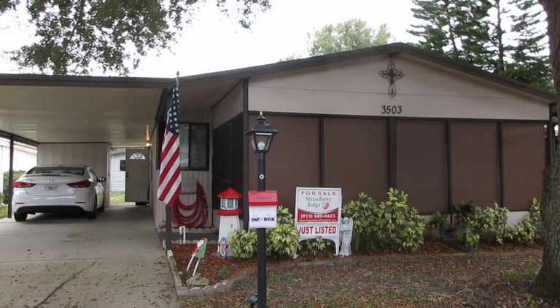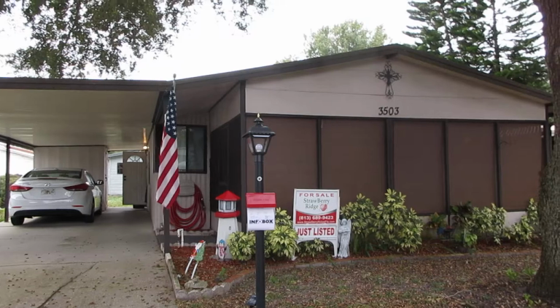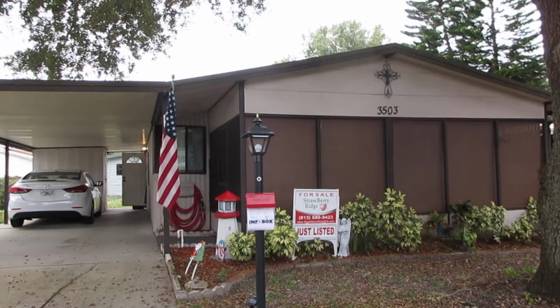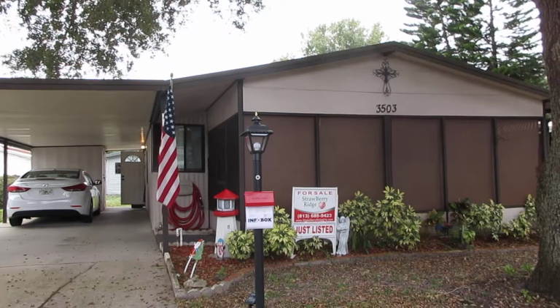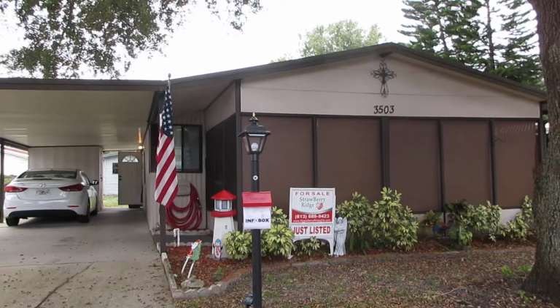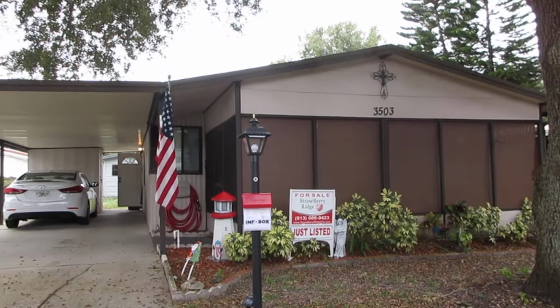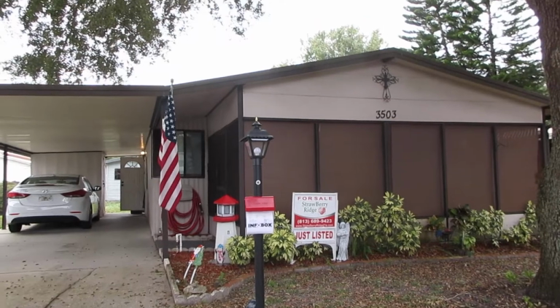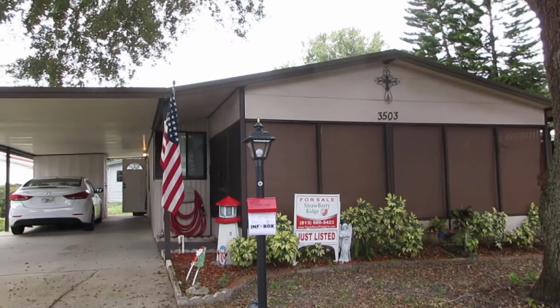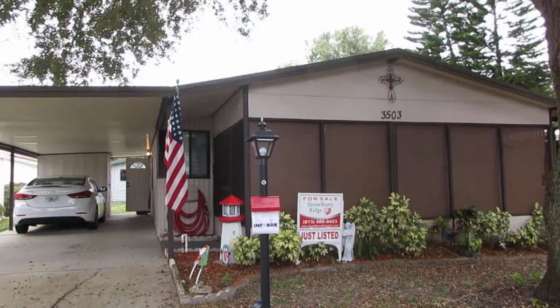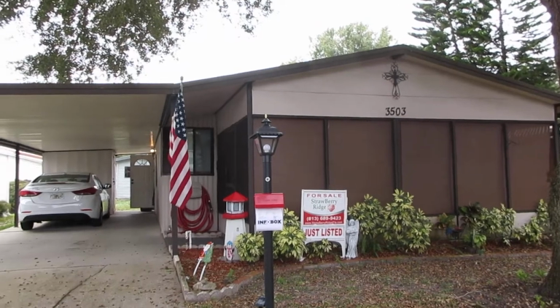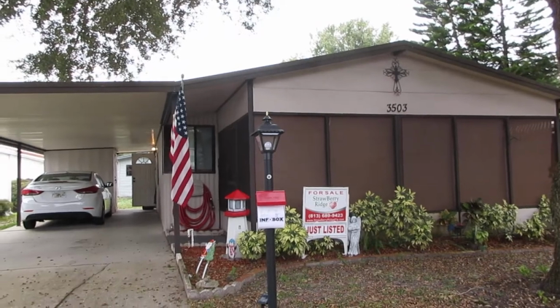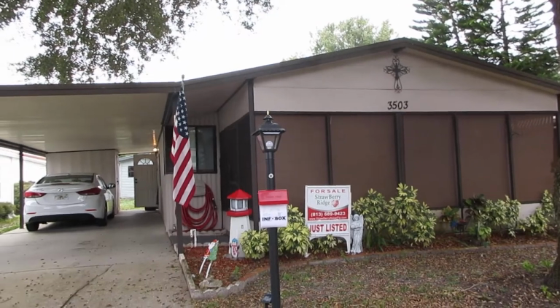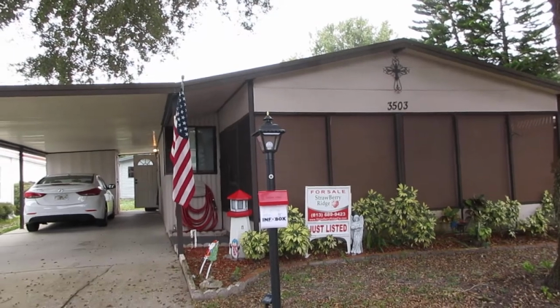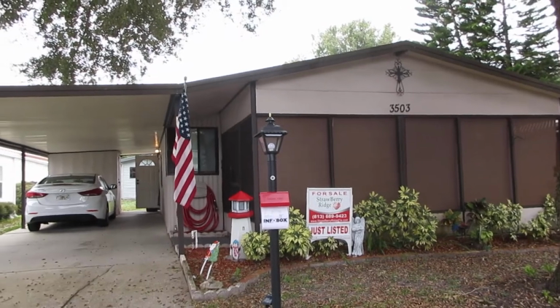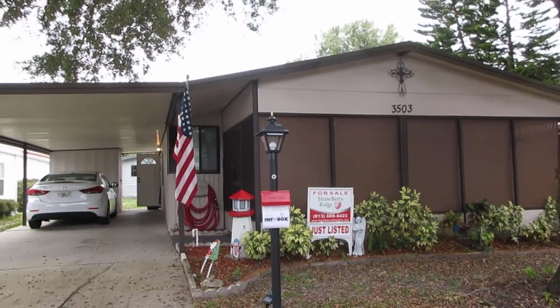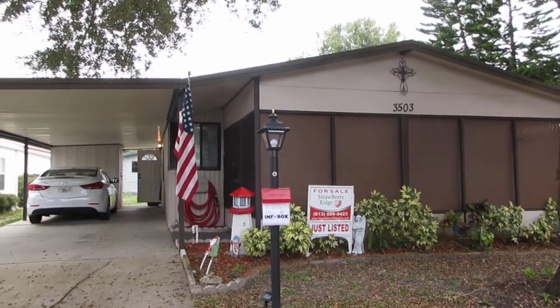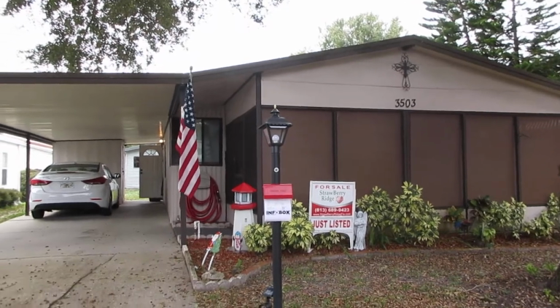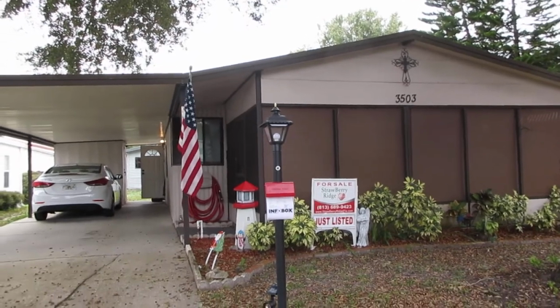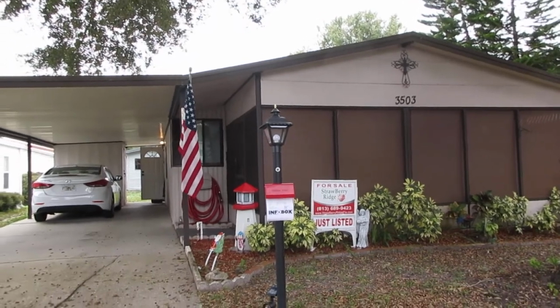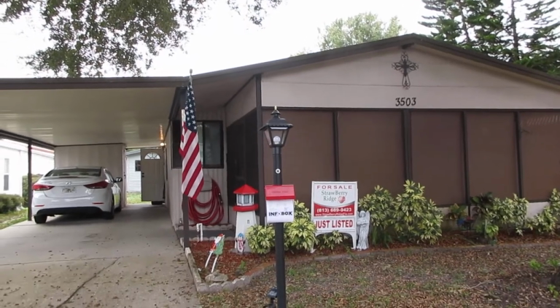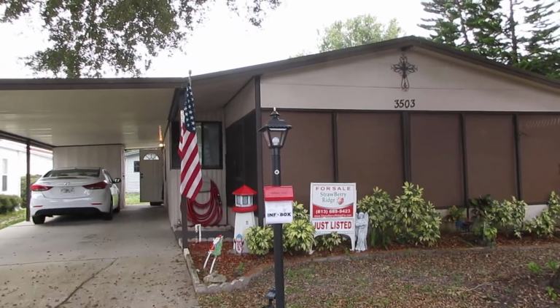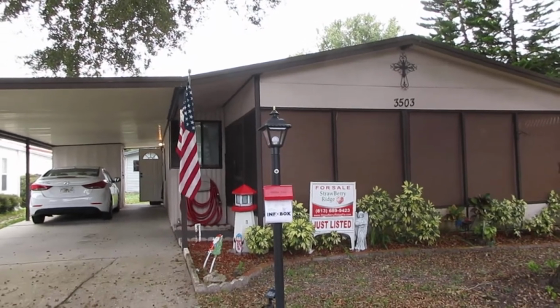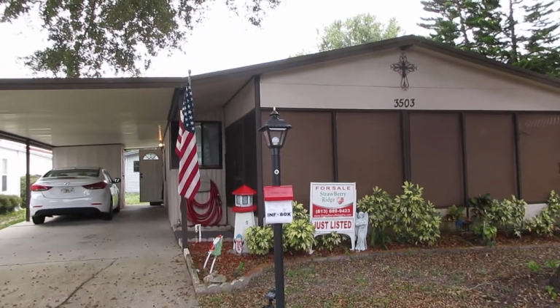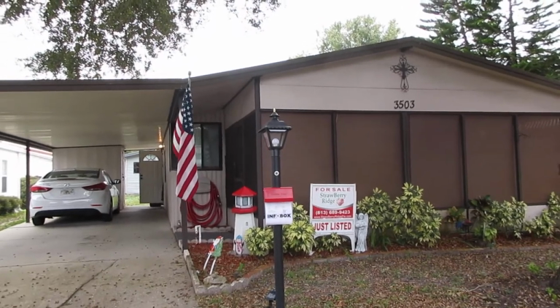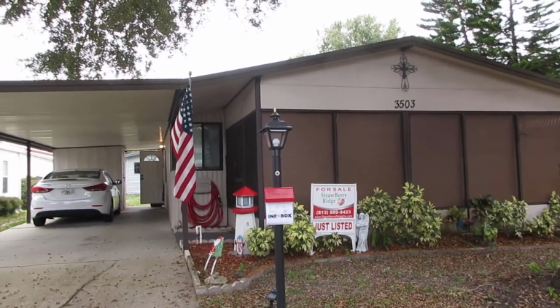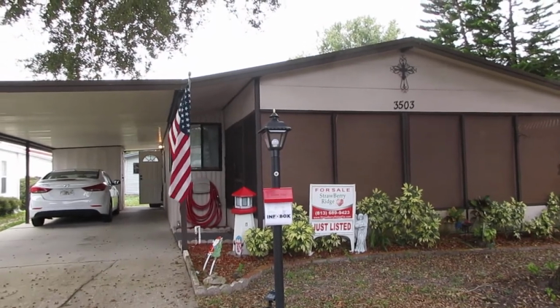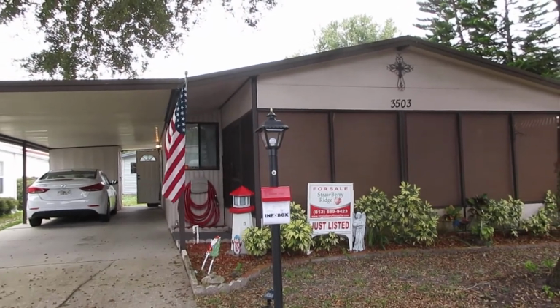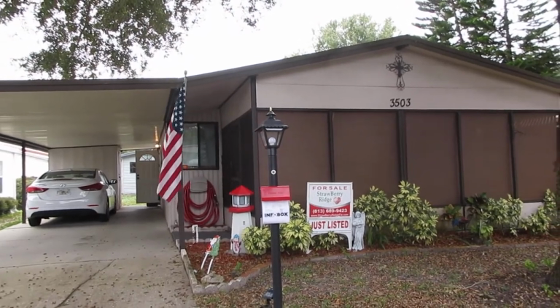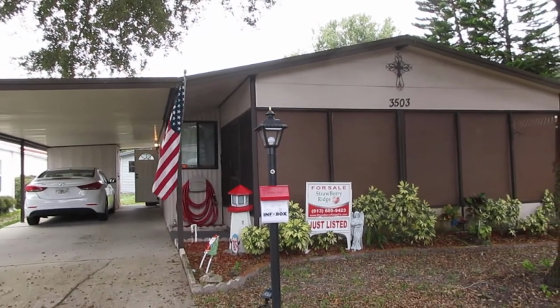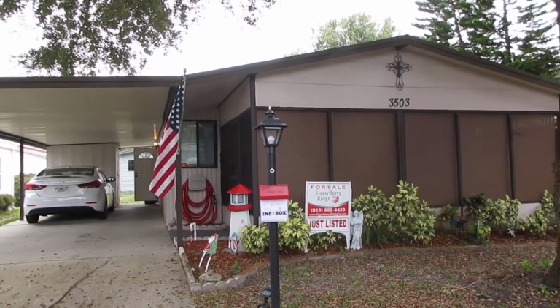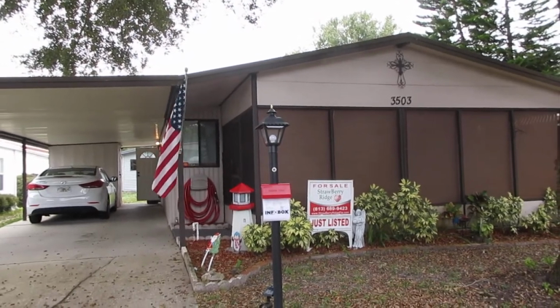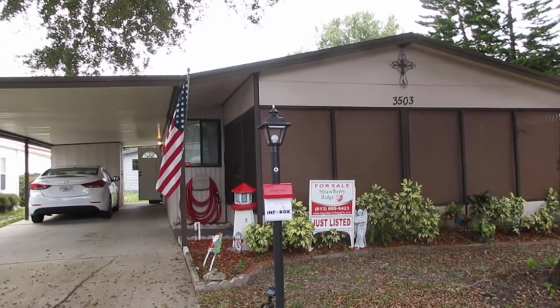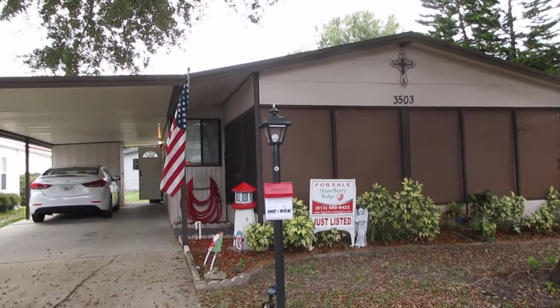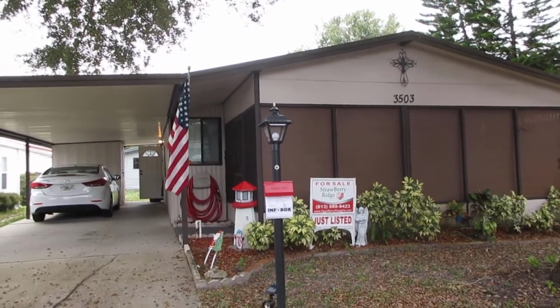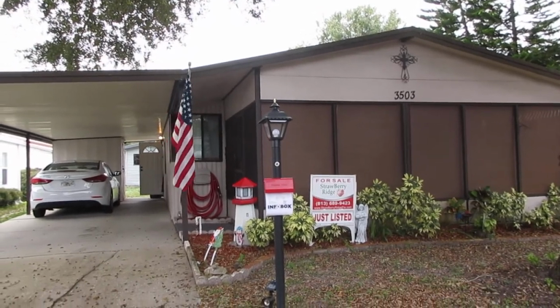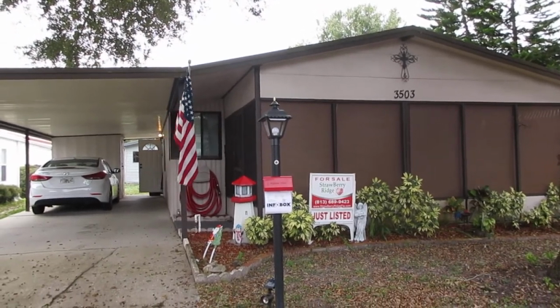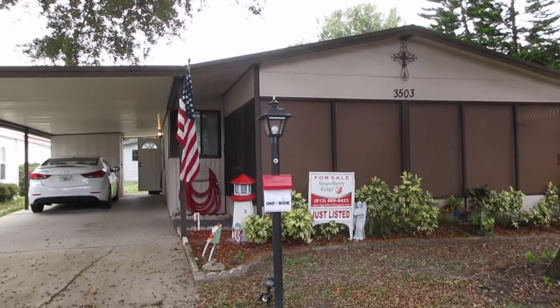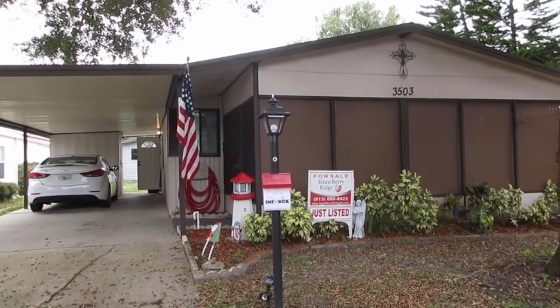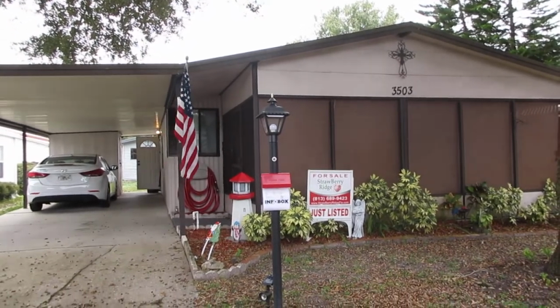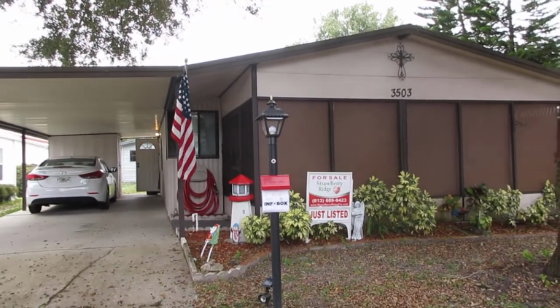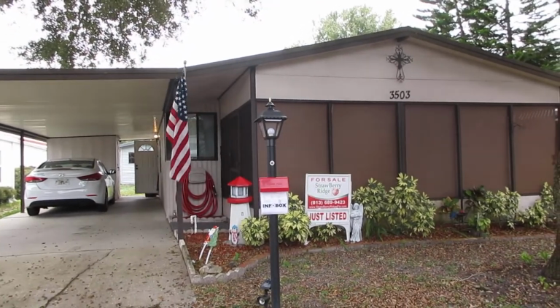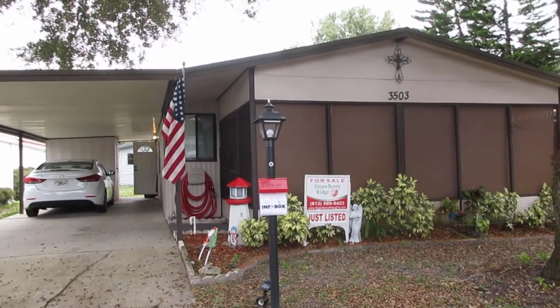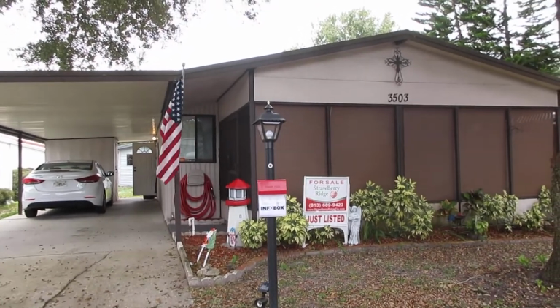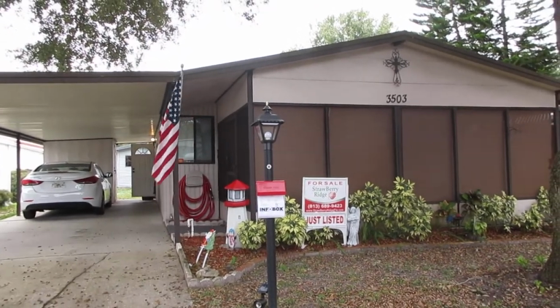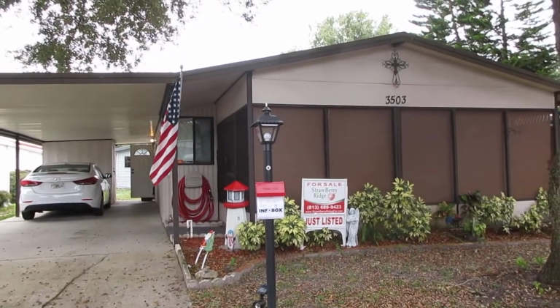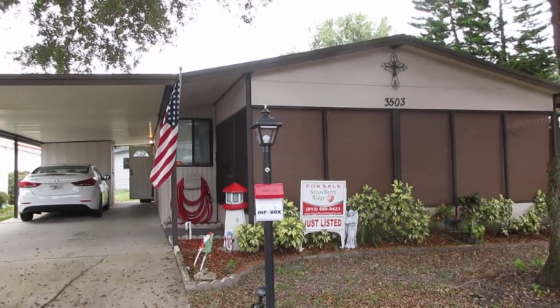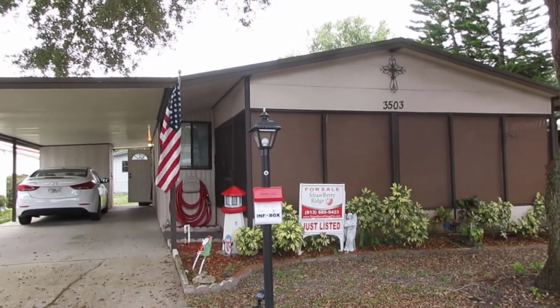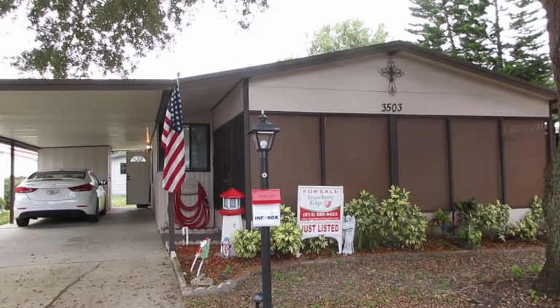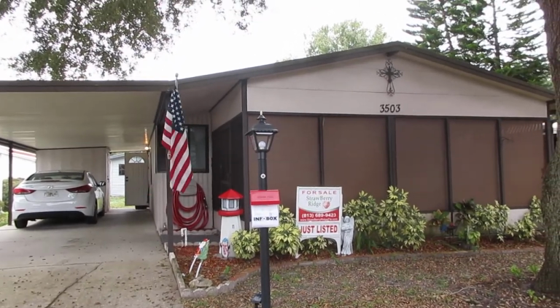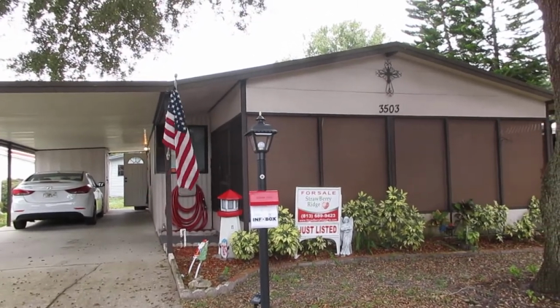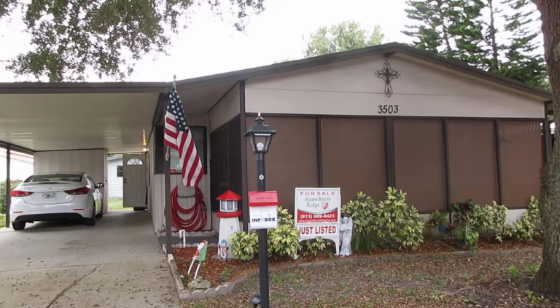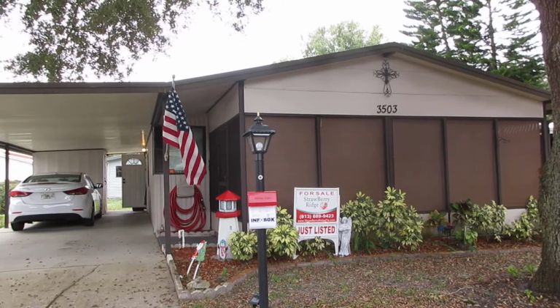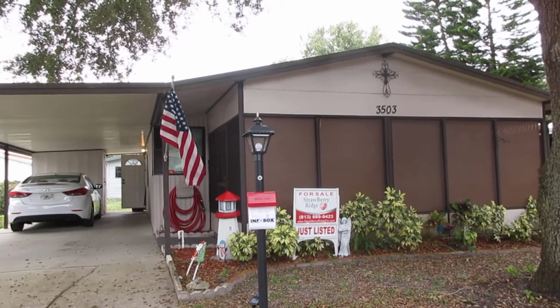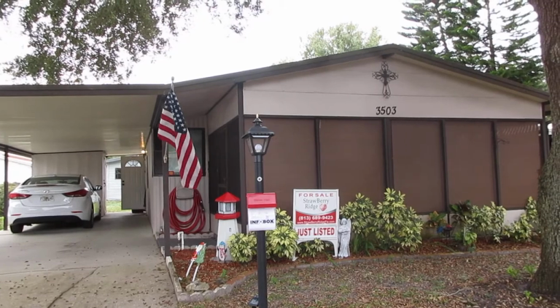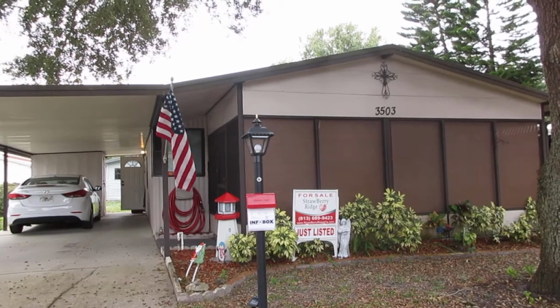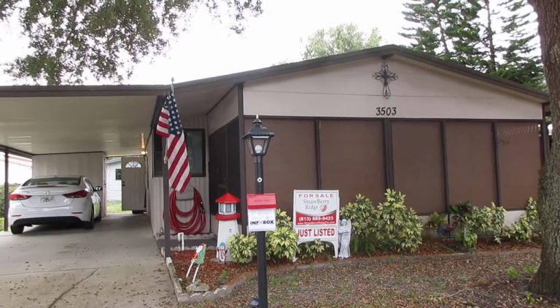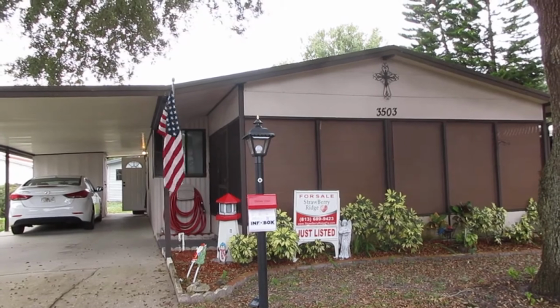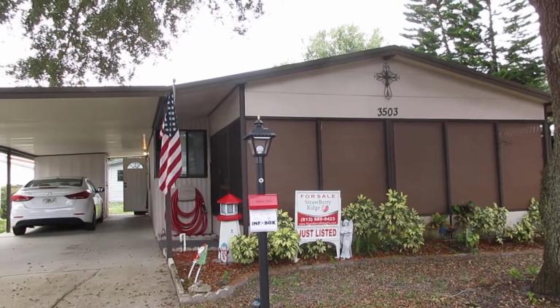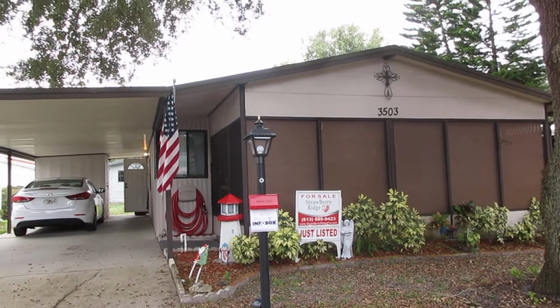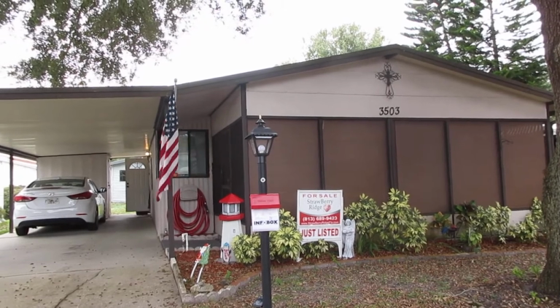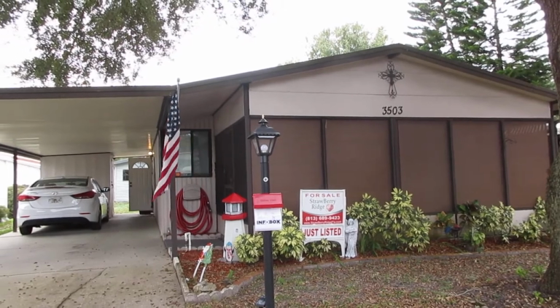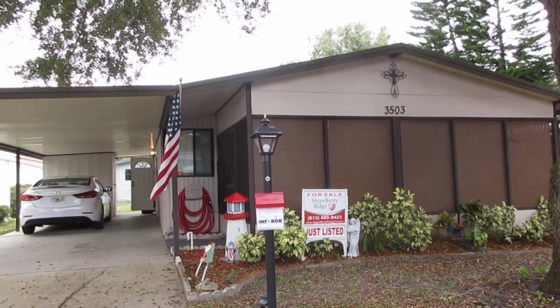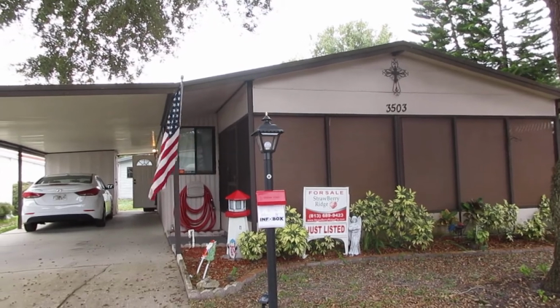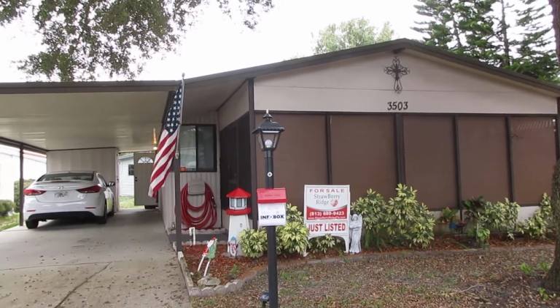Hi, this is Carol Gallagher with Strawberry Ridge. Today we're going to tour 3503 Shortcake.